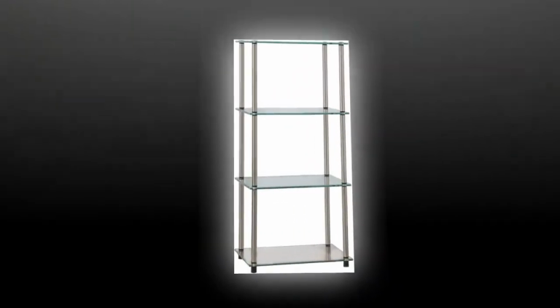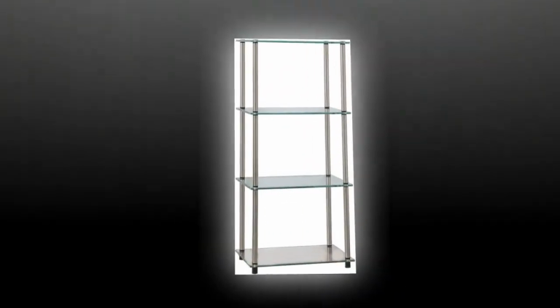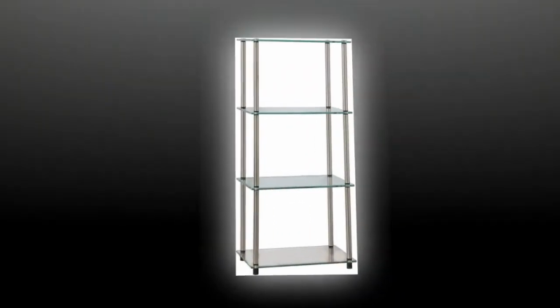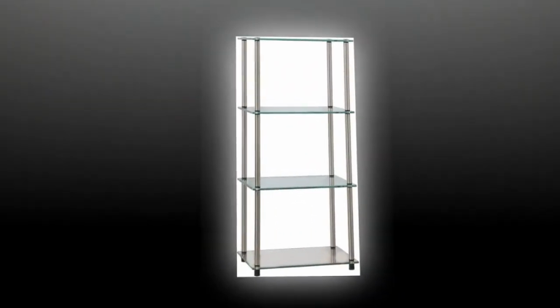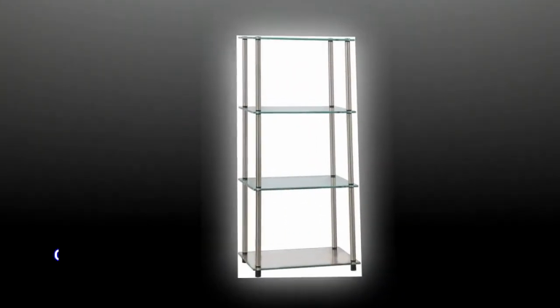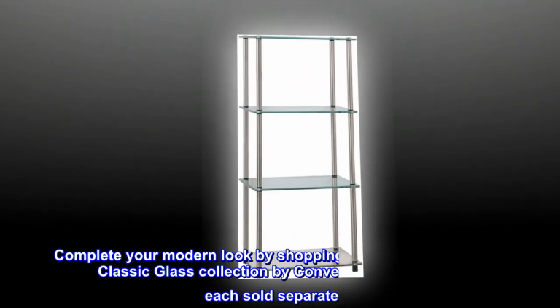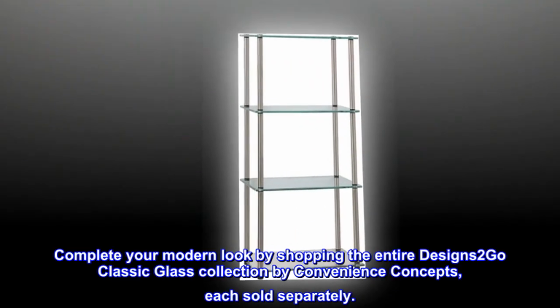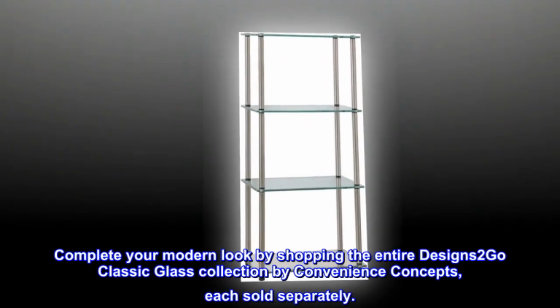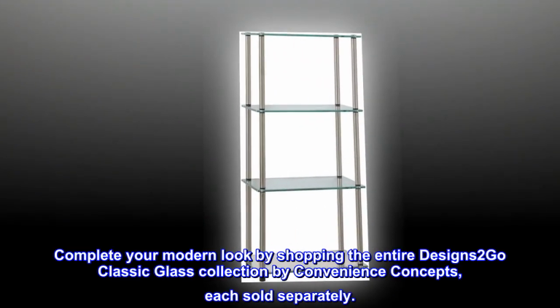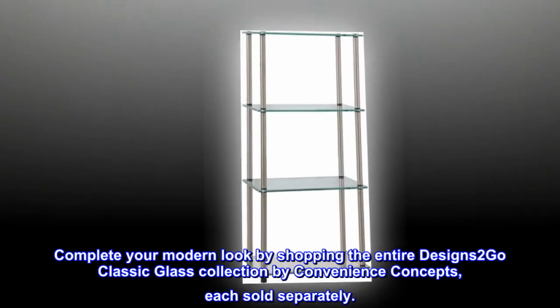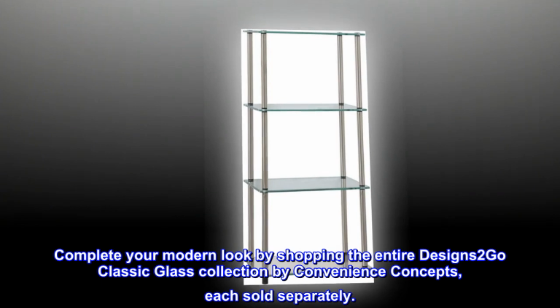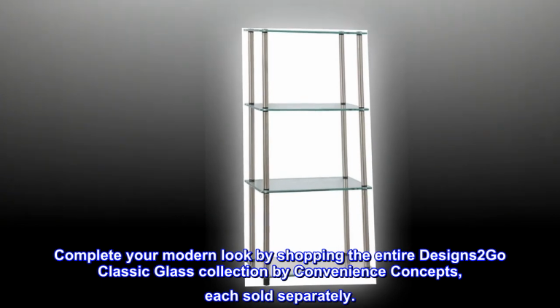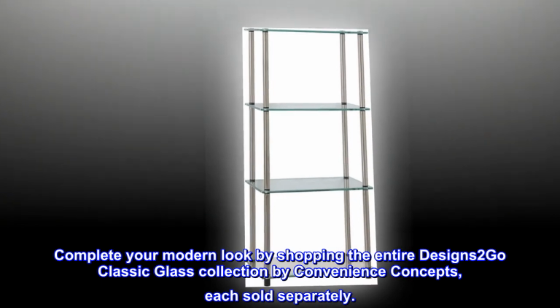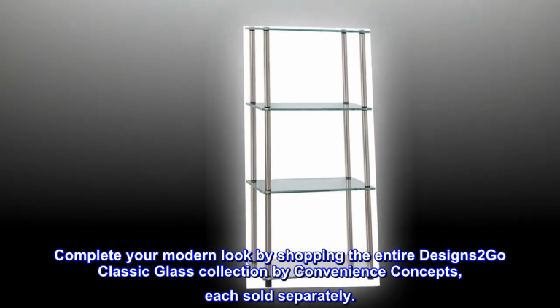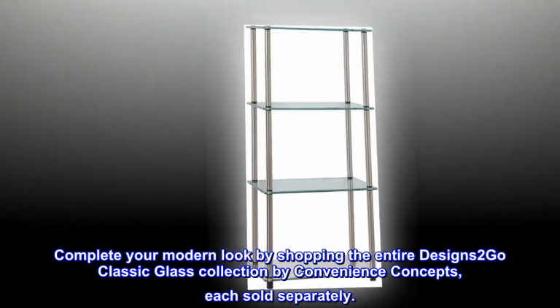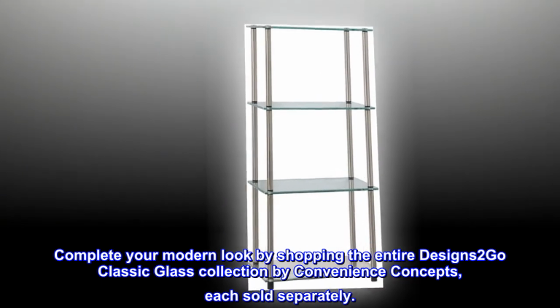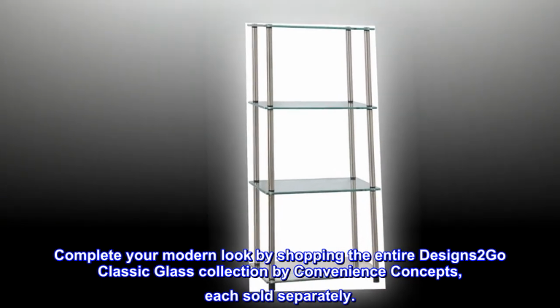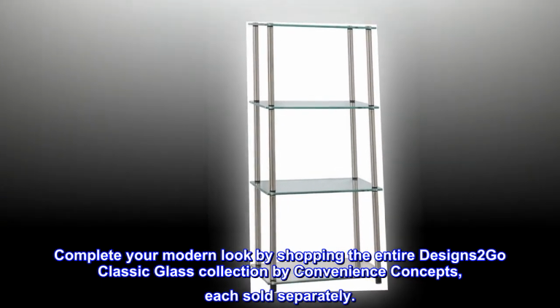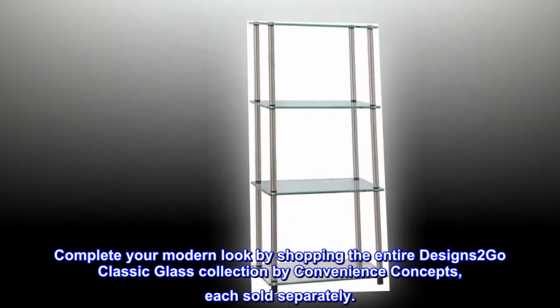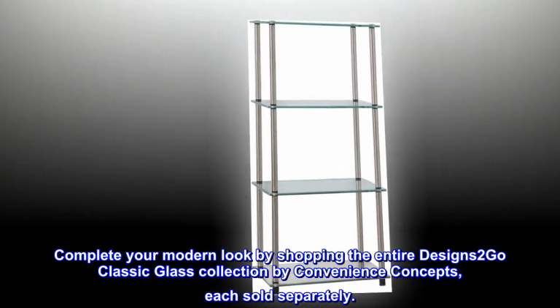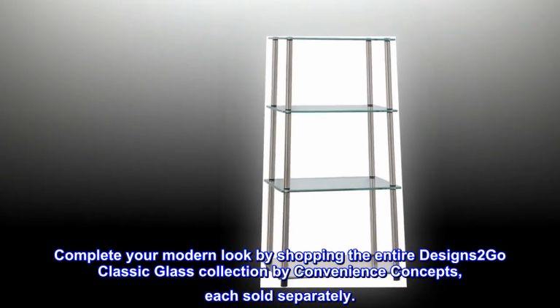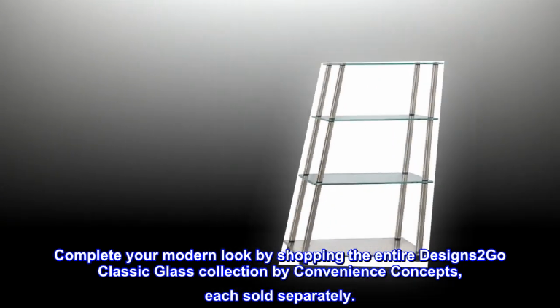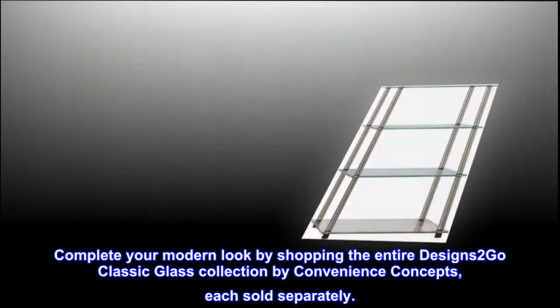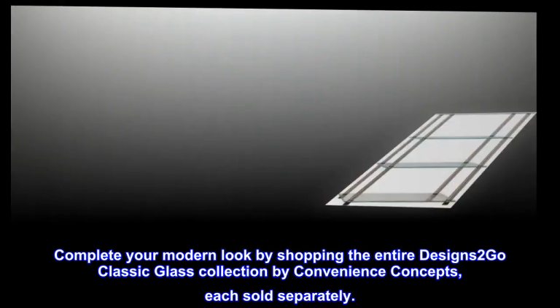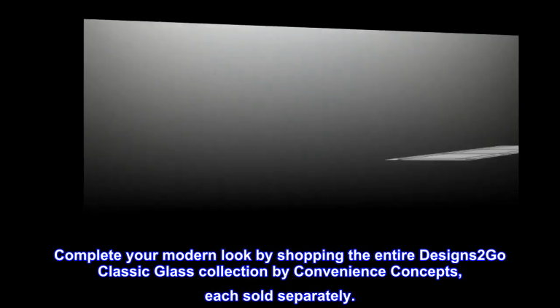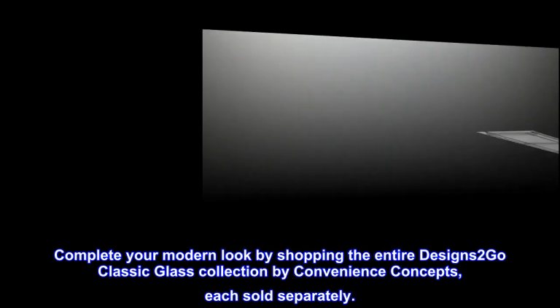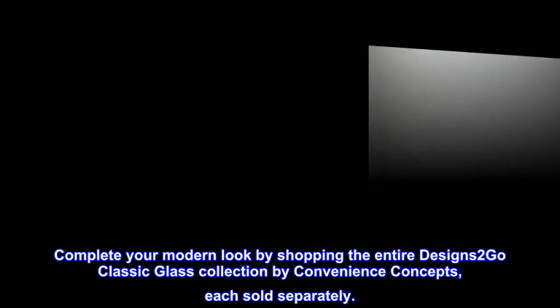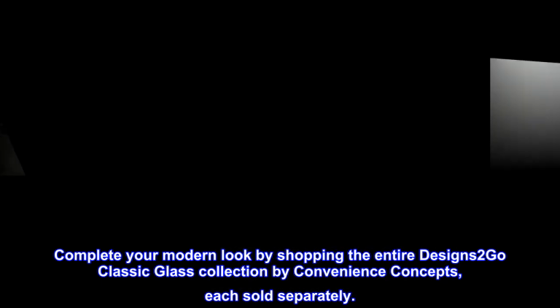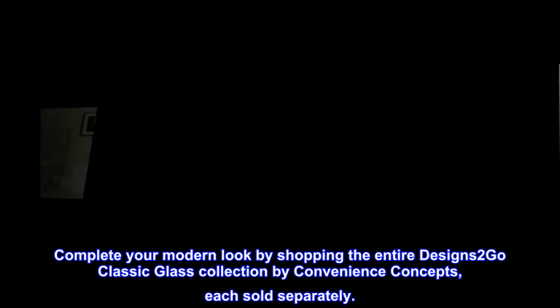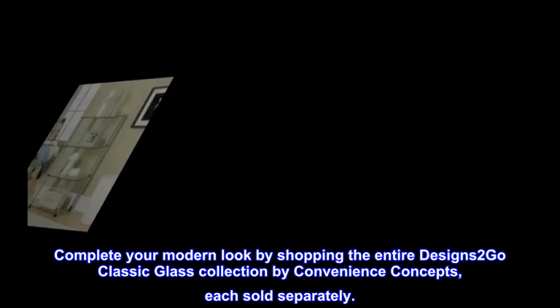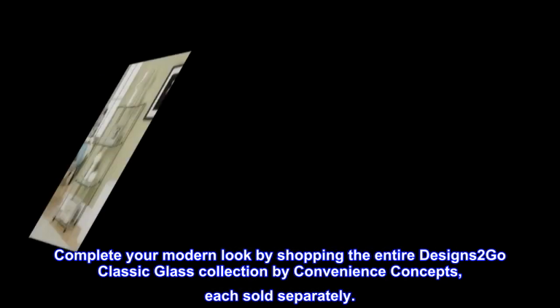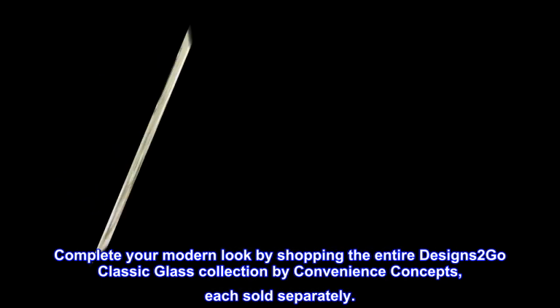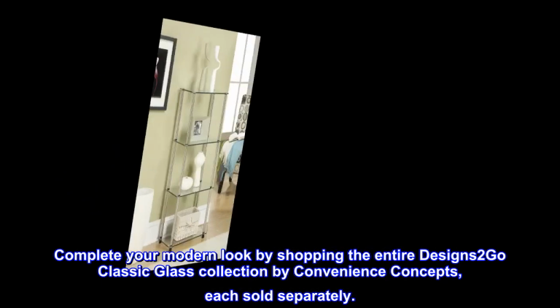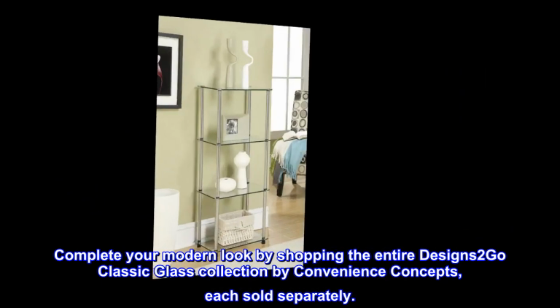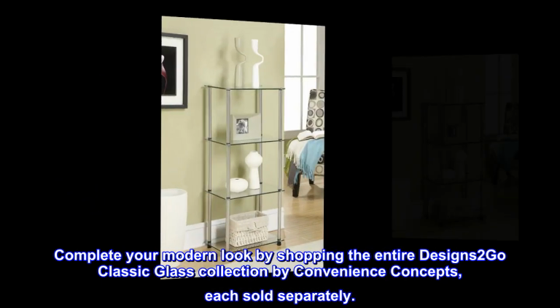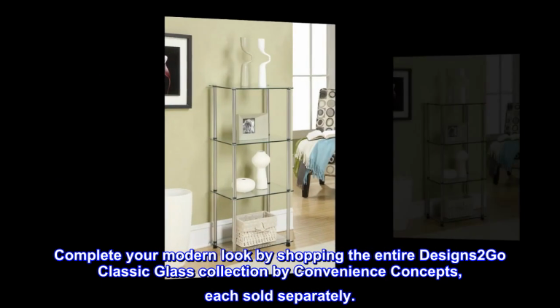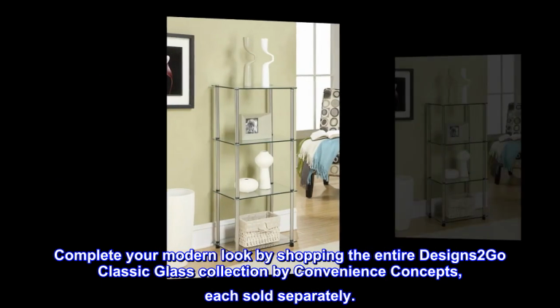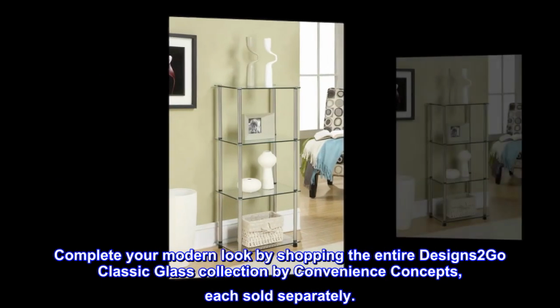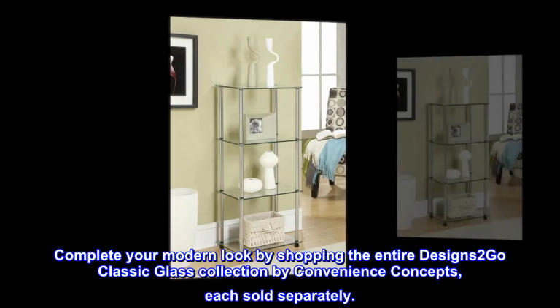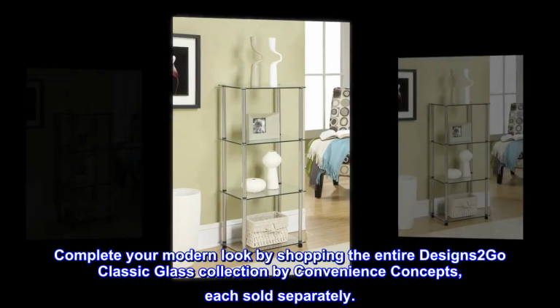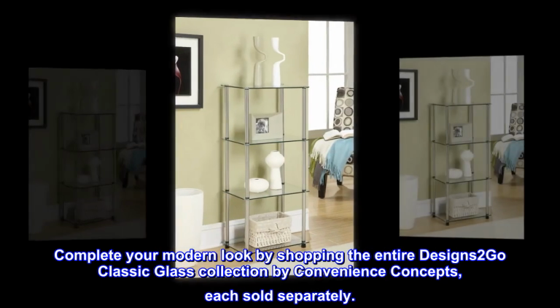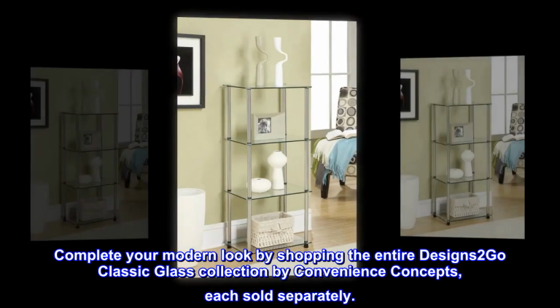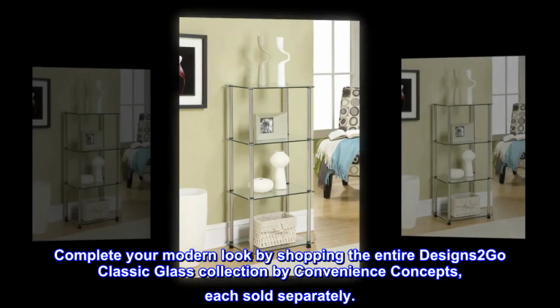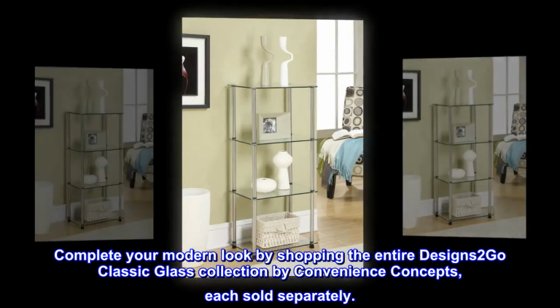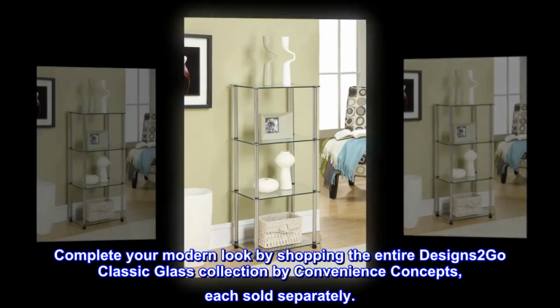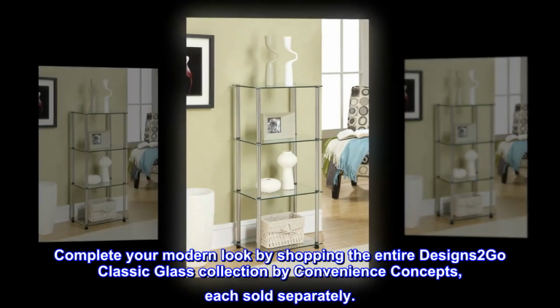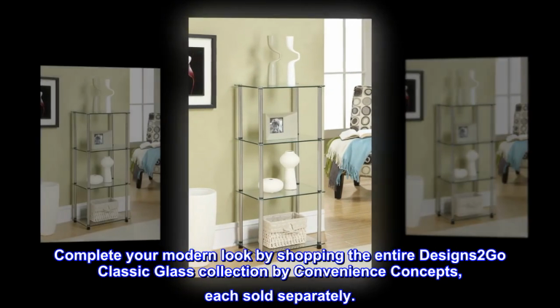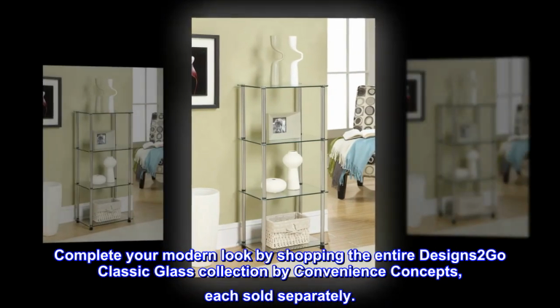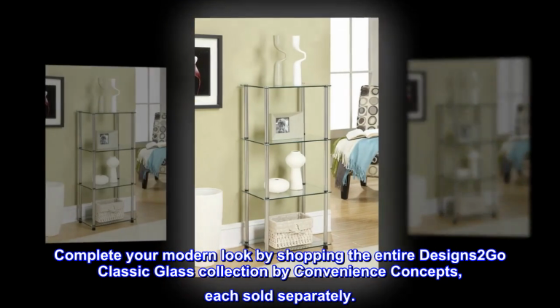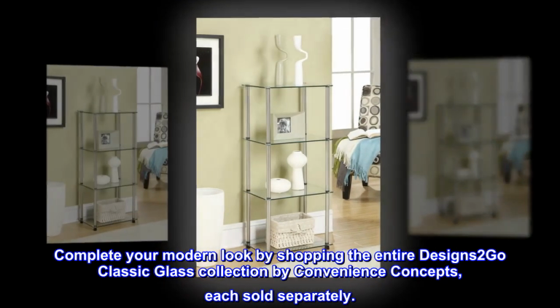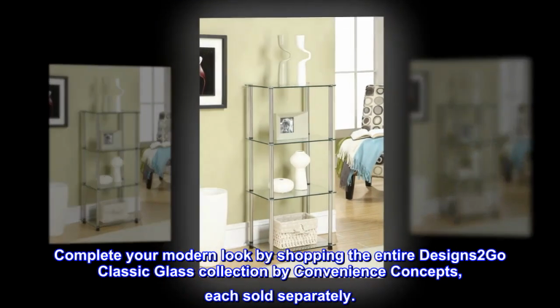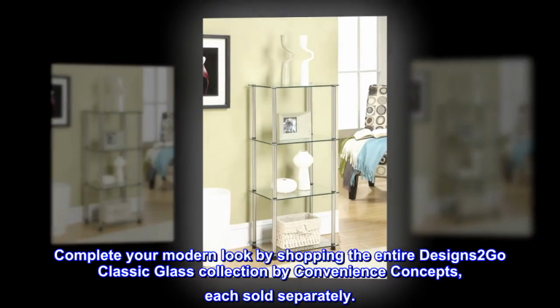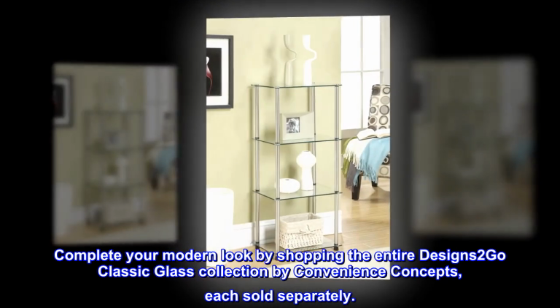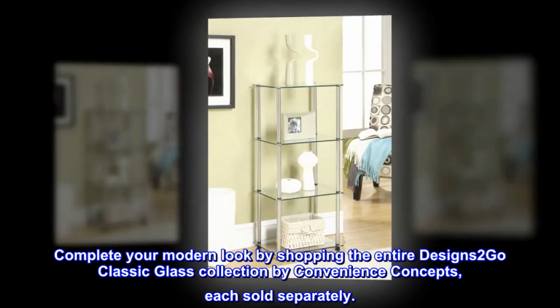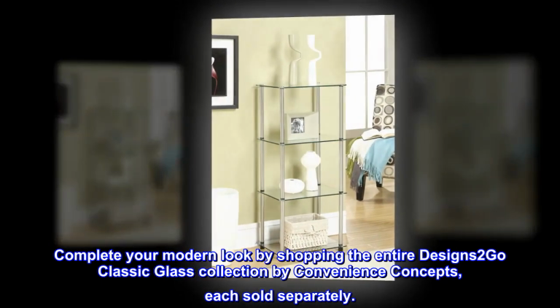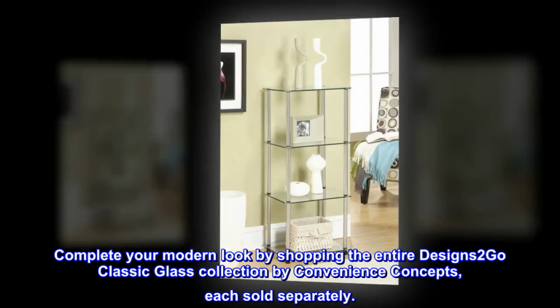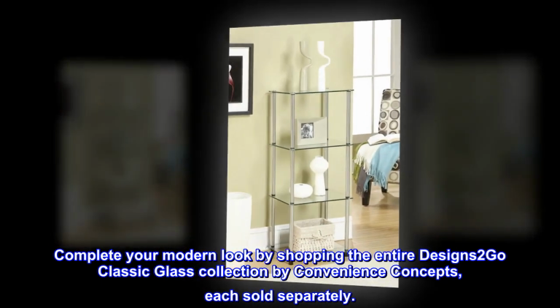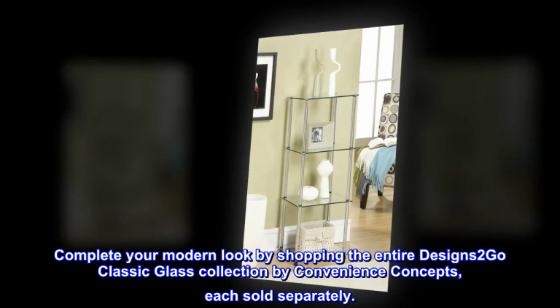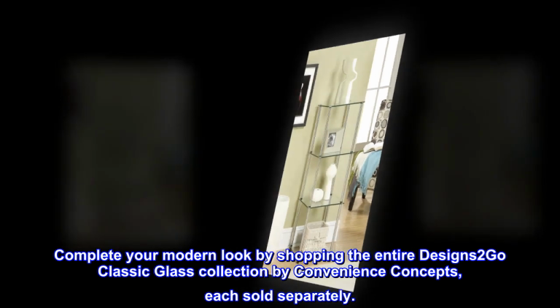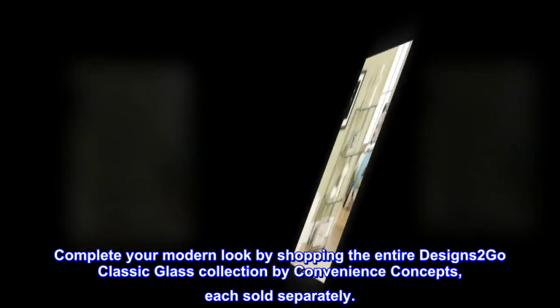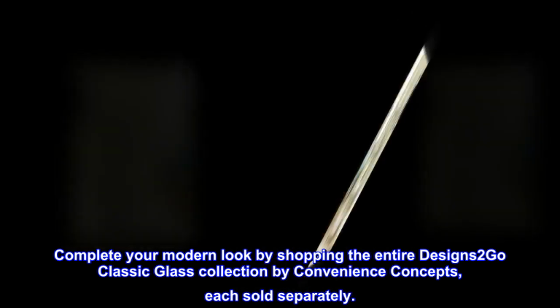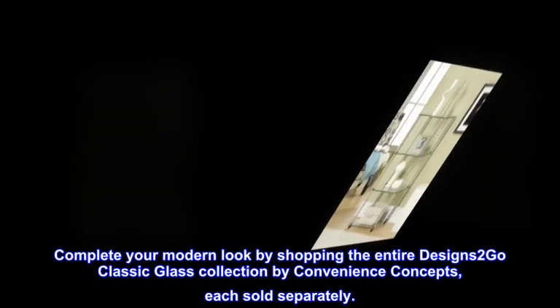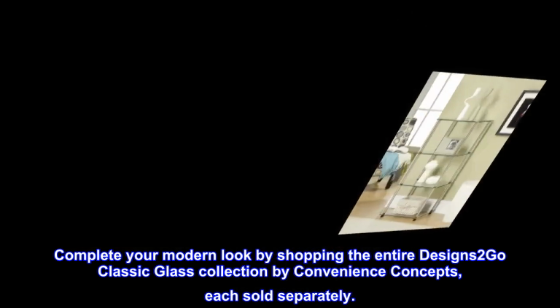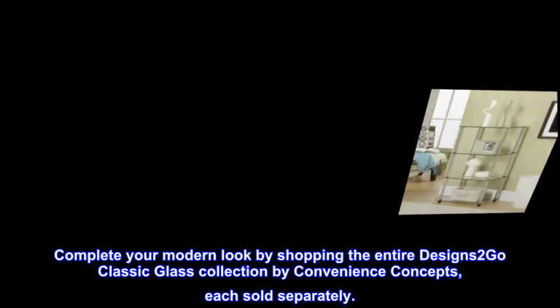Complete your modern look by shopping the entire Designs to Go Classic Glass collection by Convenience Concepts. Each sold separately.